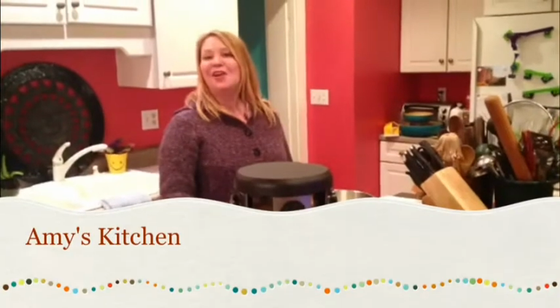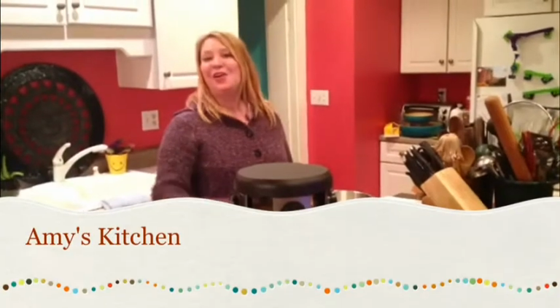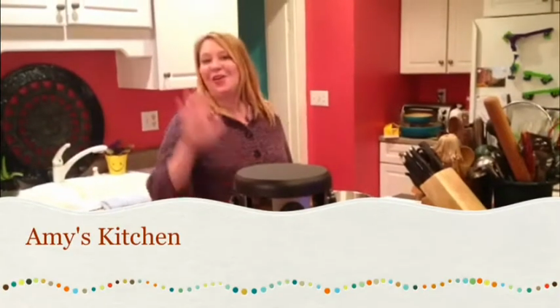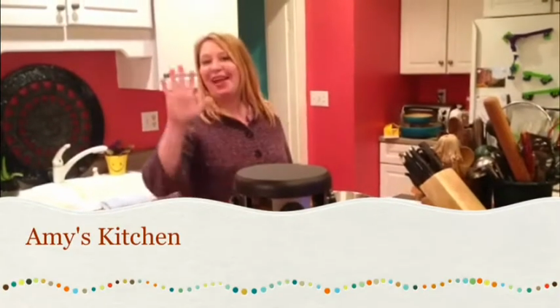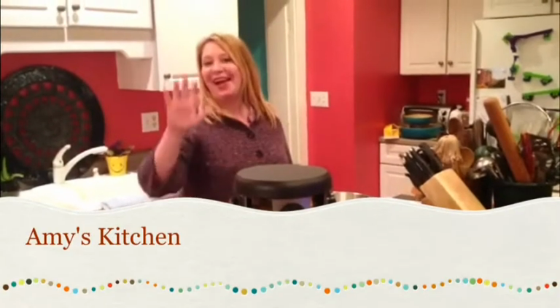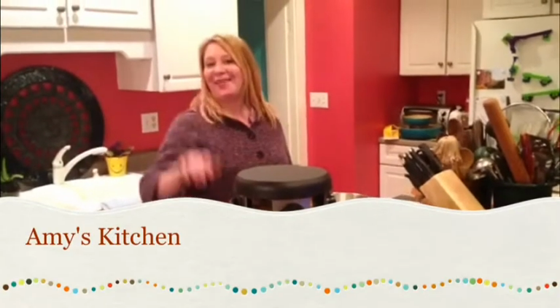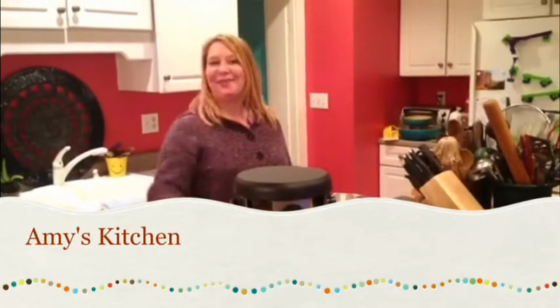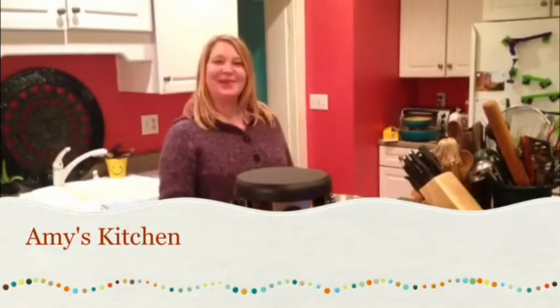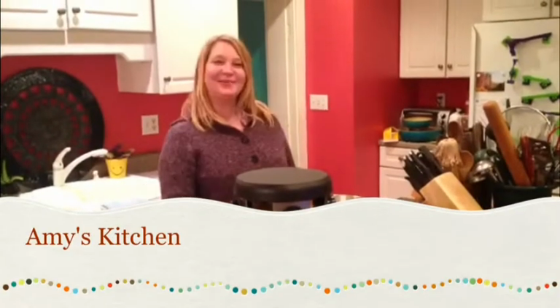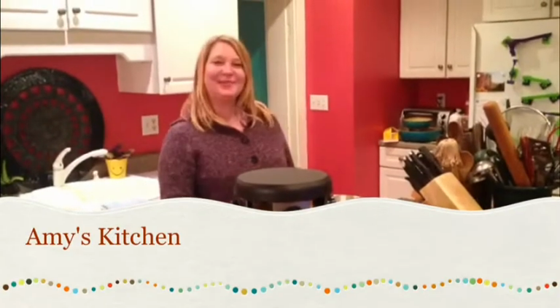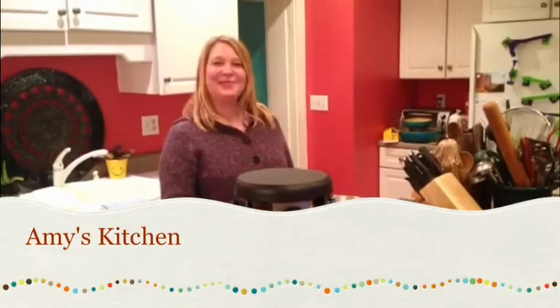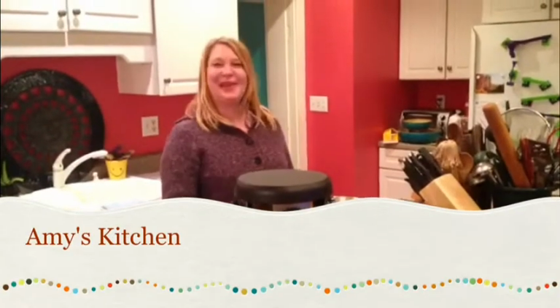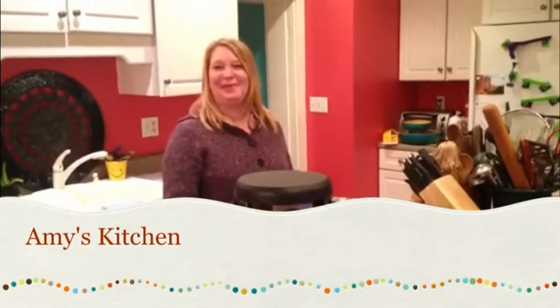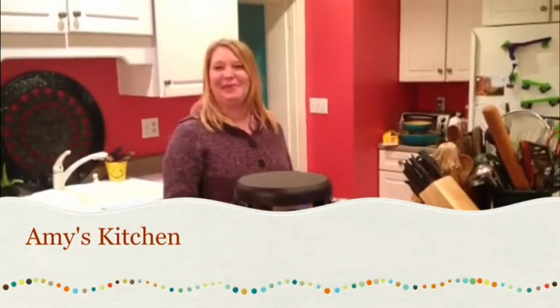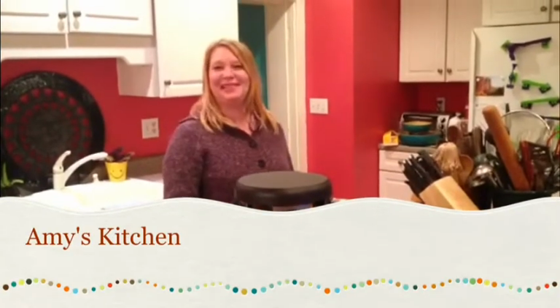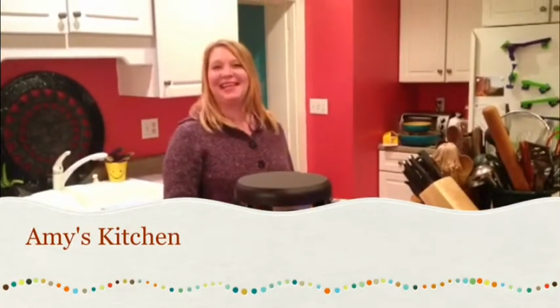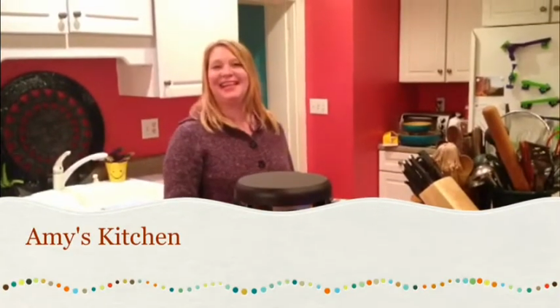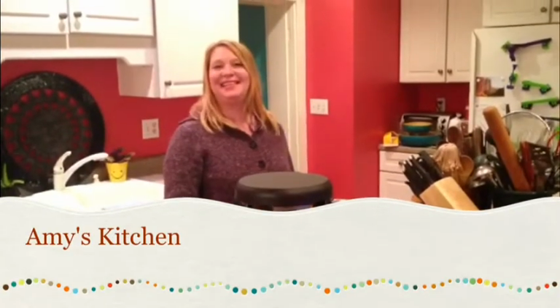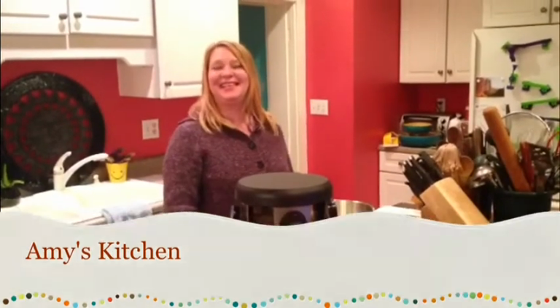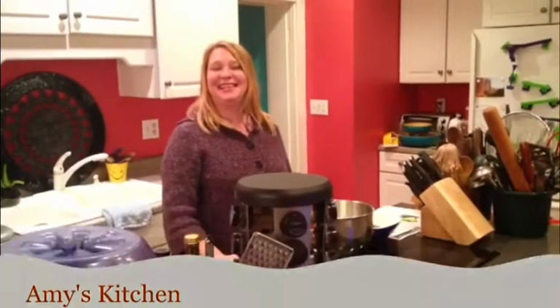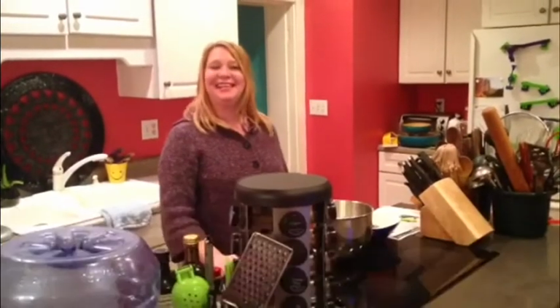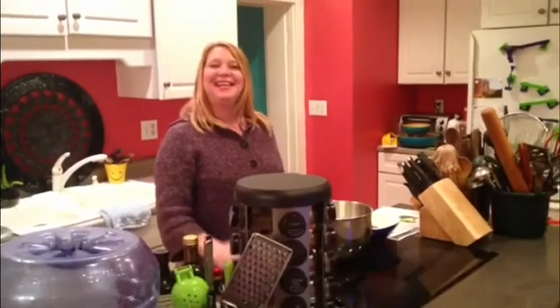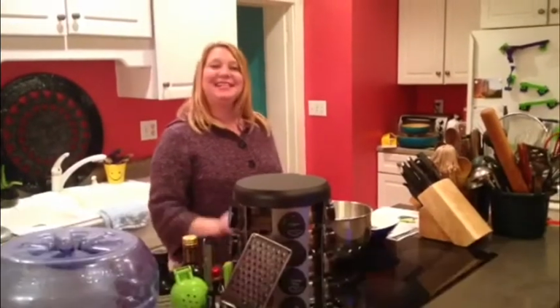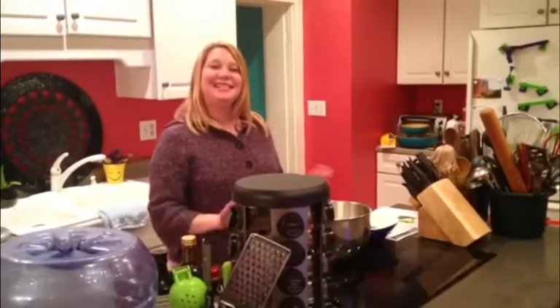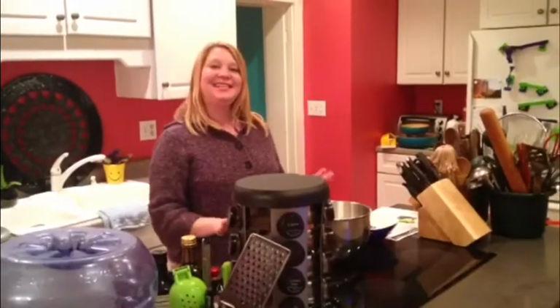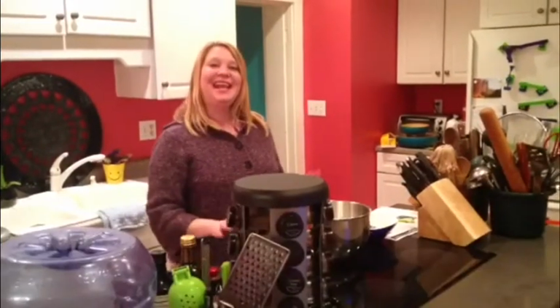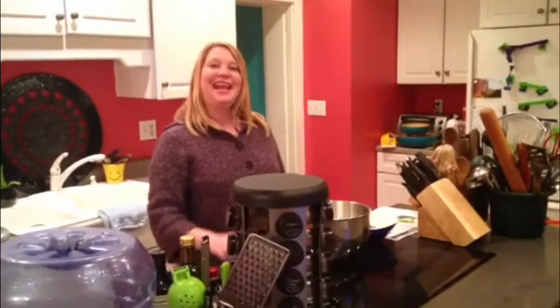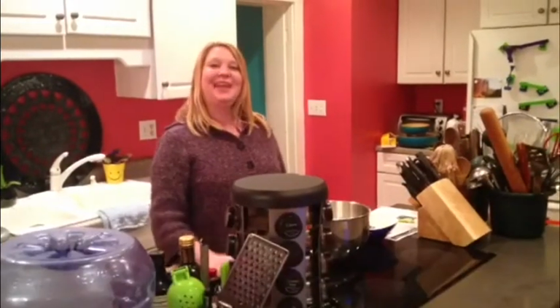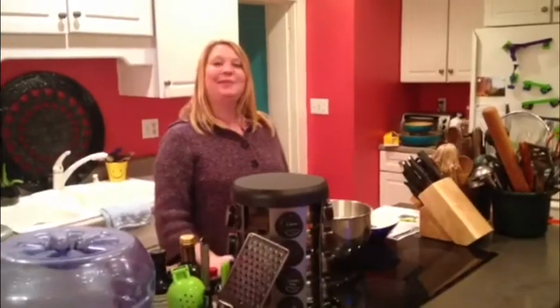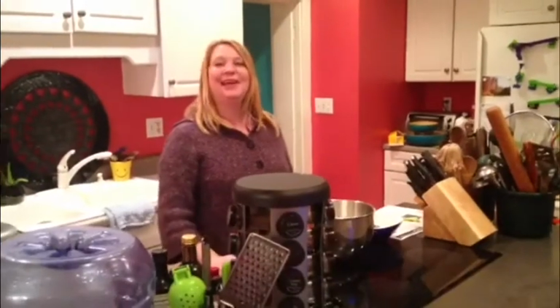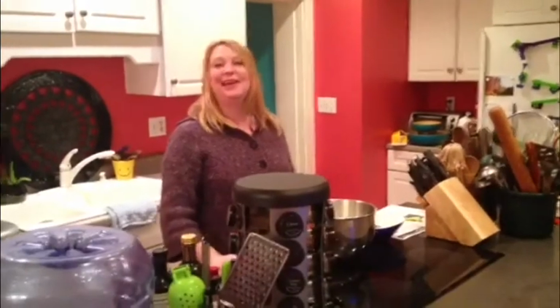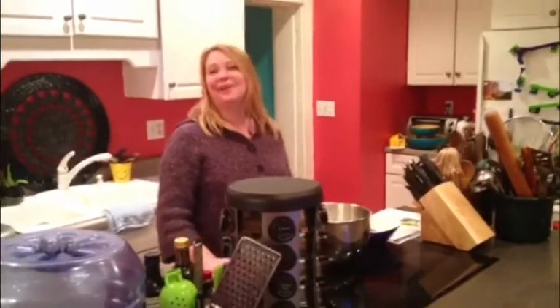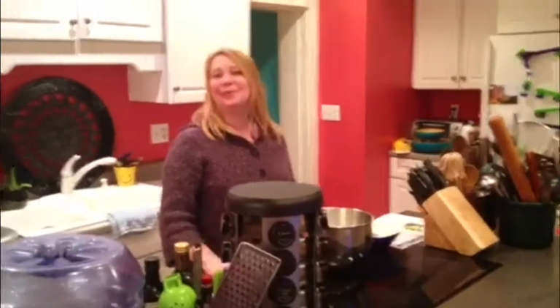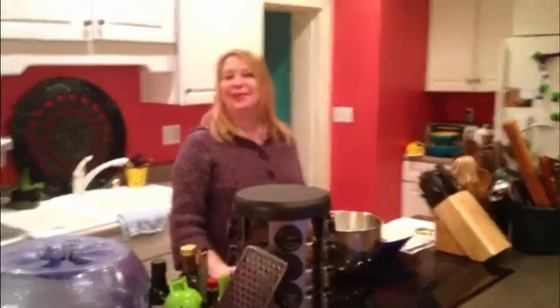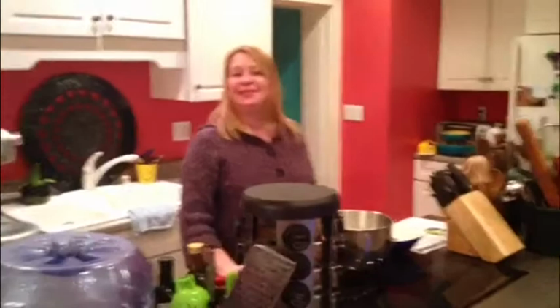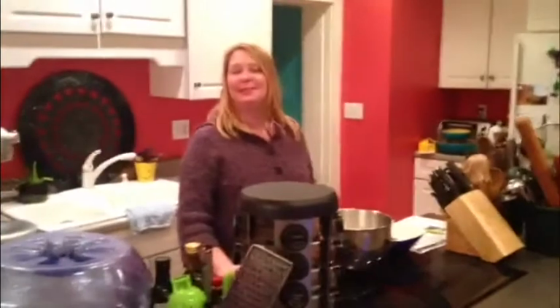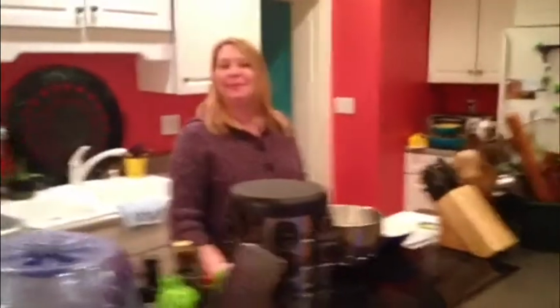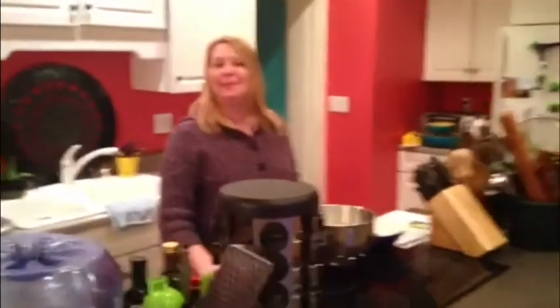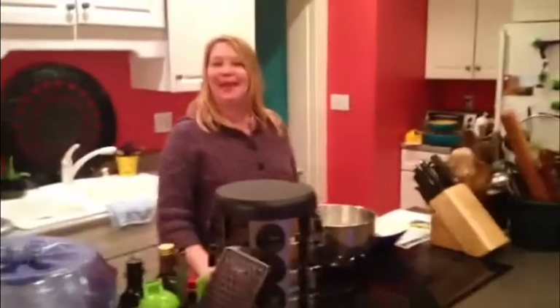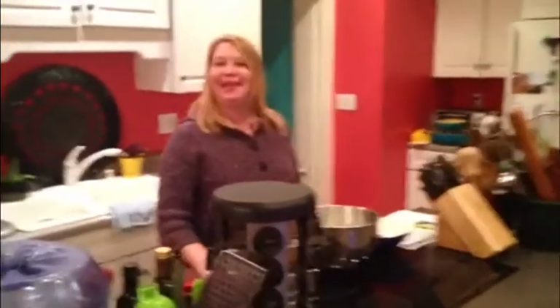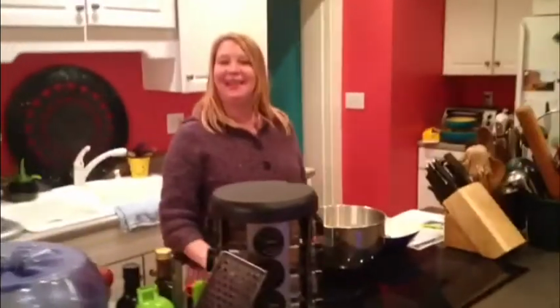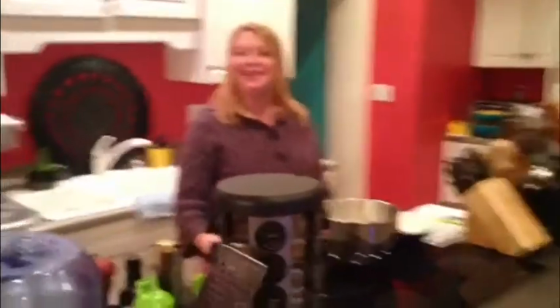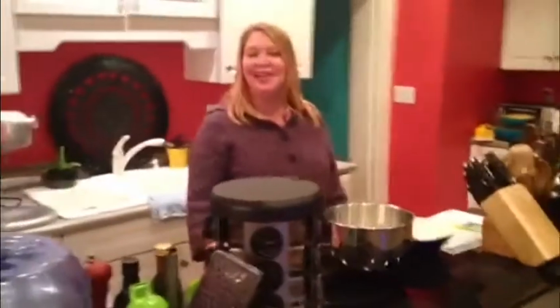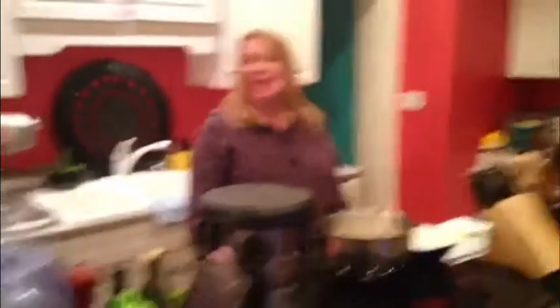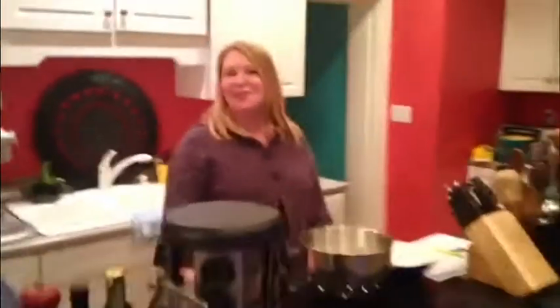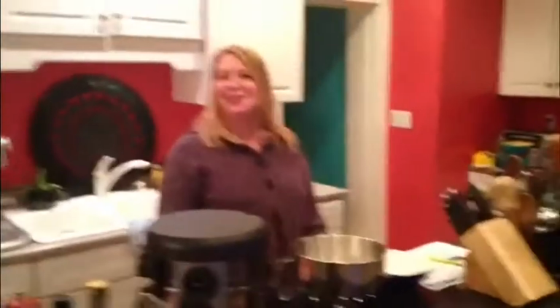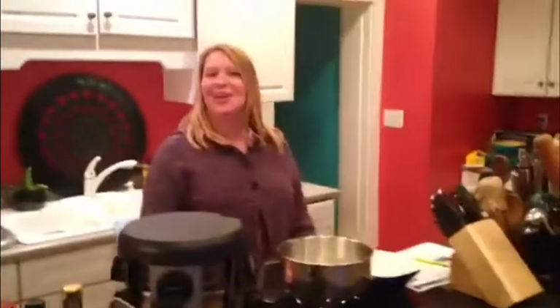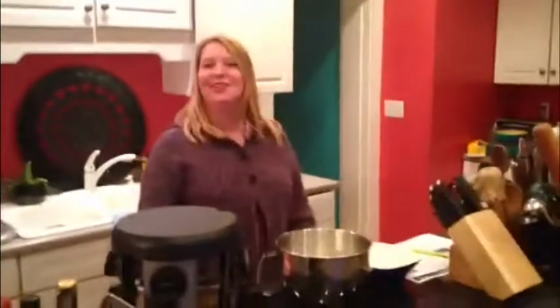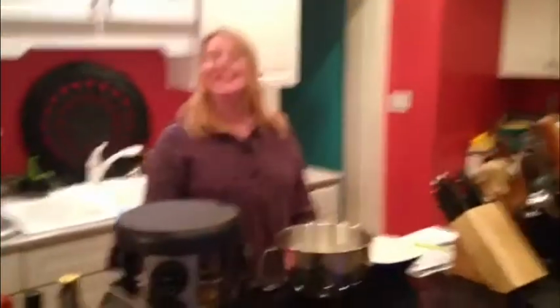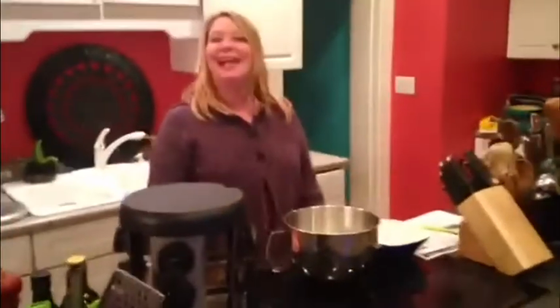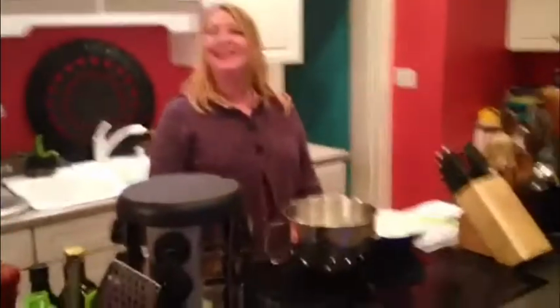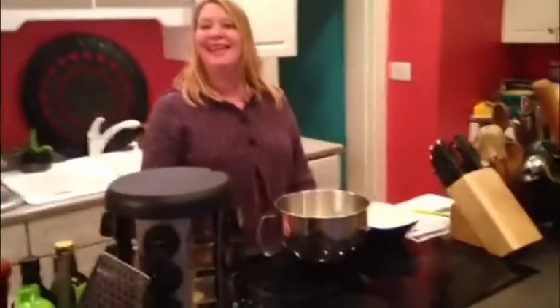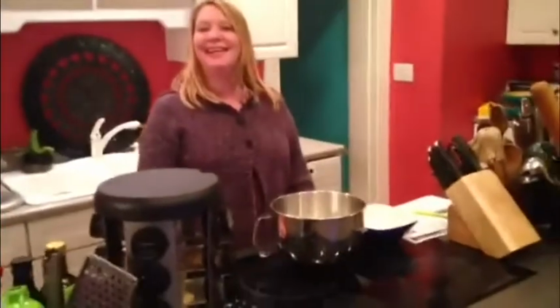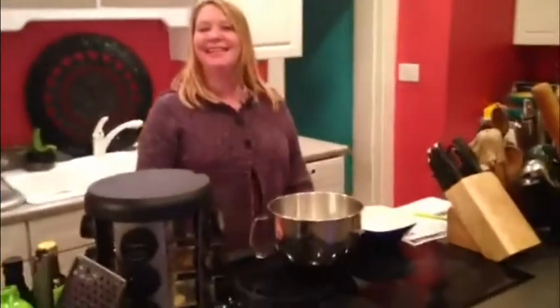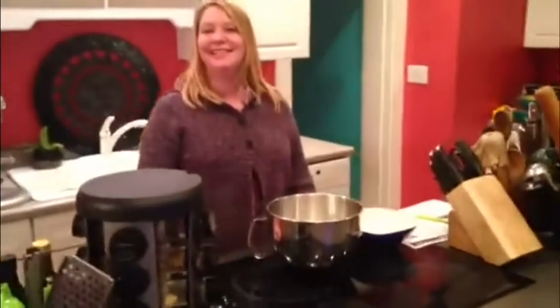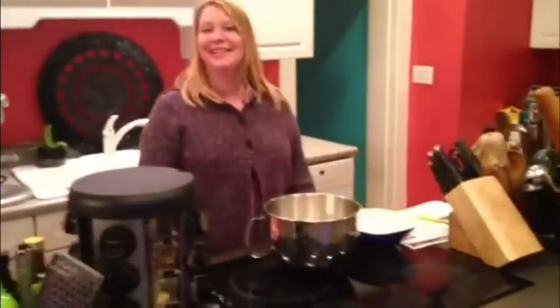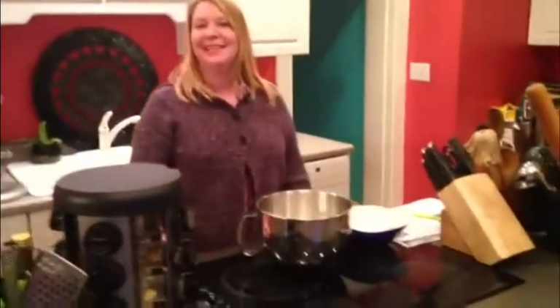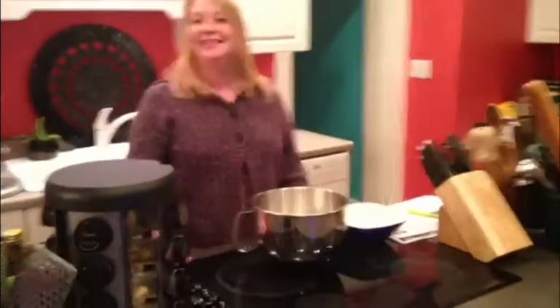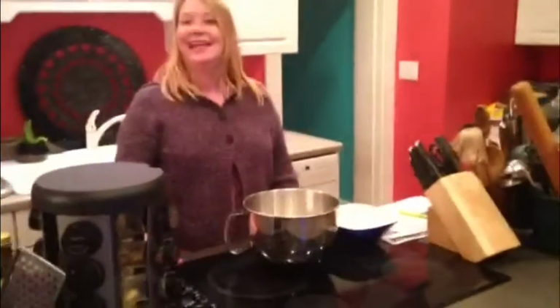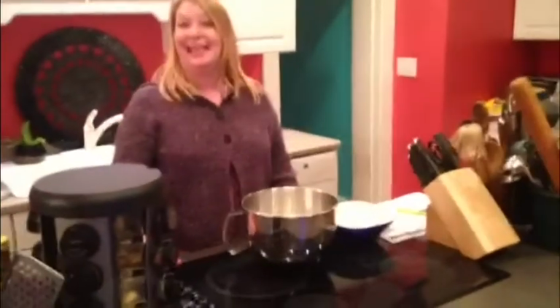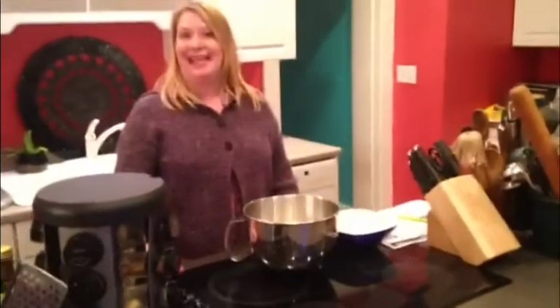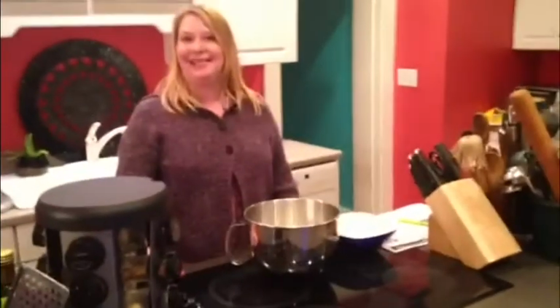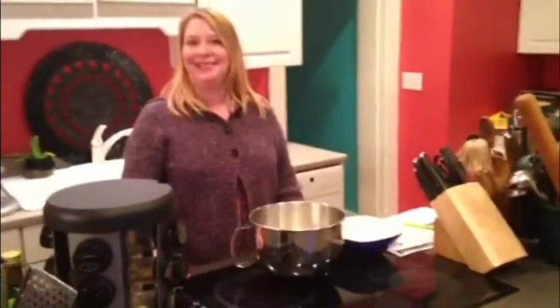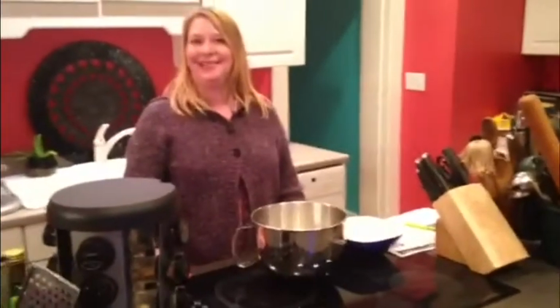Hola! Welcome to Amy's Kitchen. Today we are going to be making sultanas de queso.